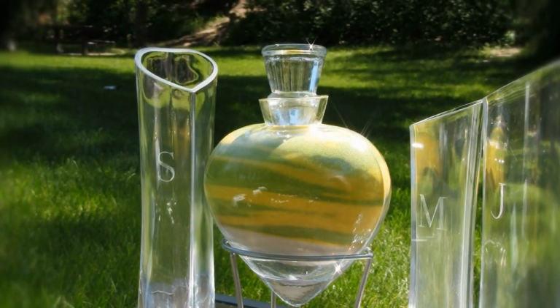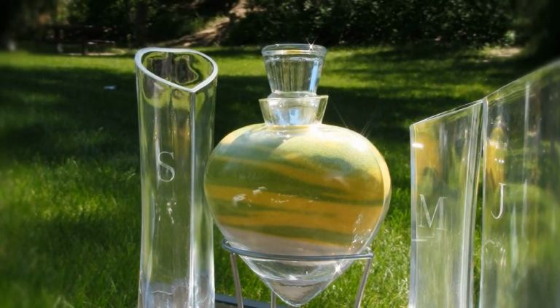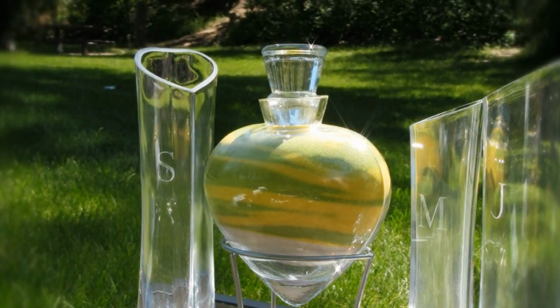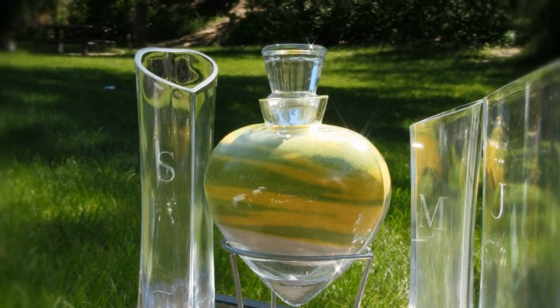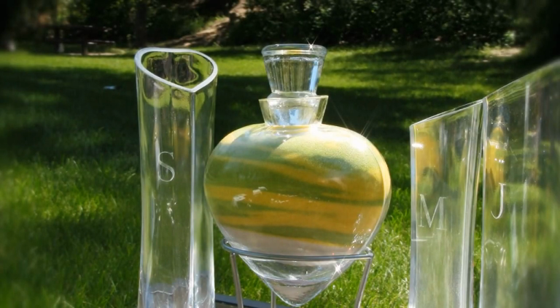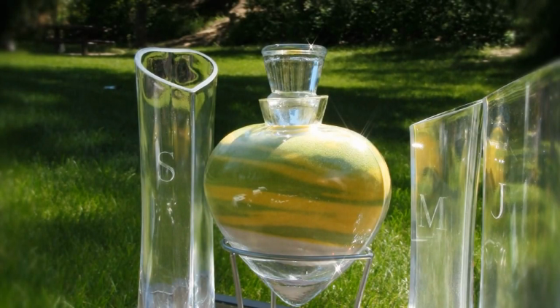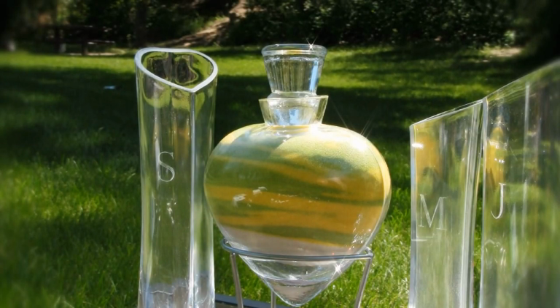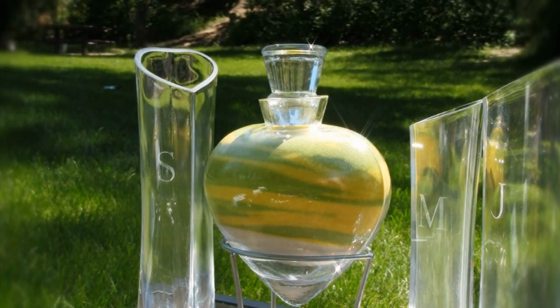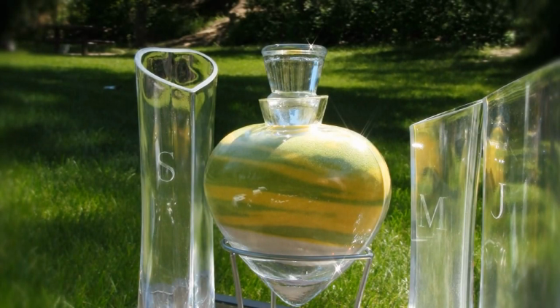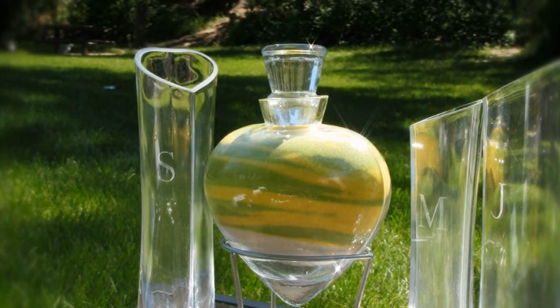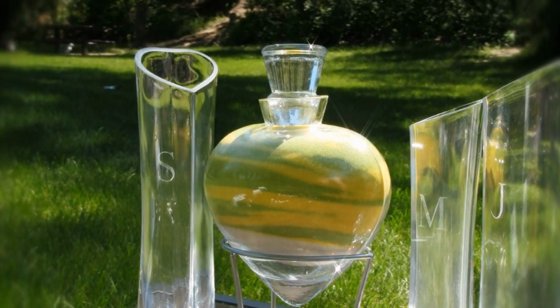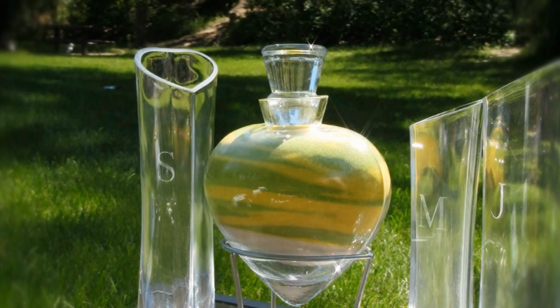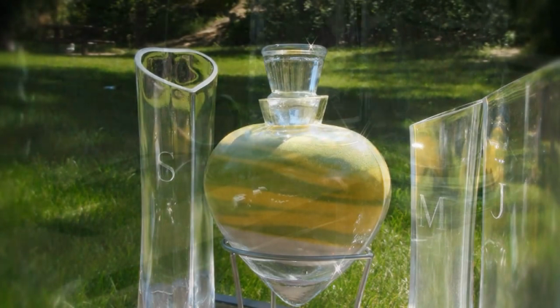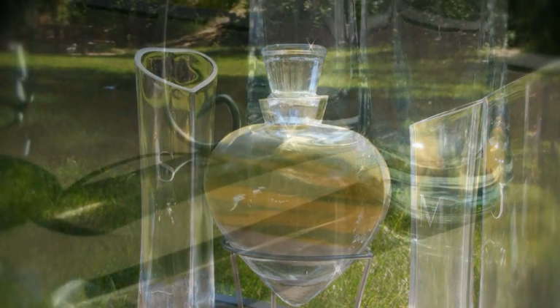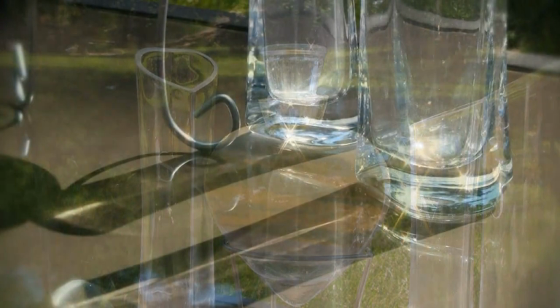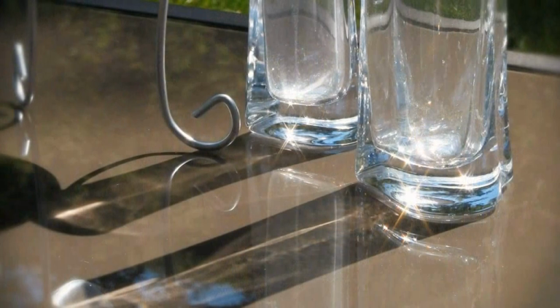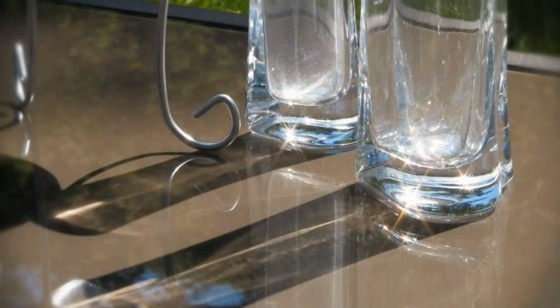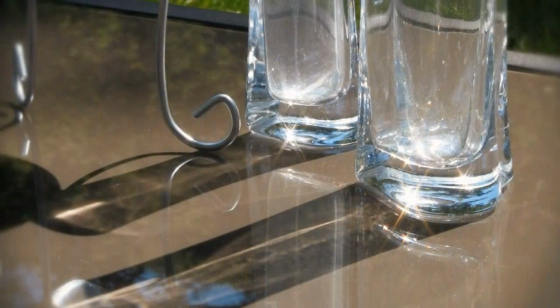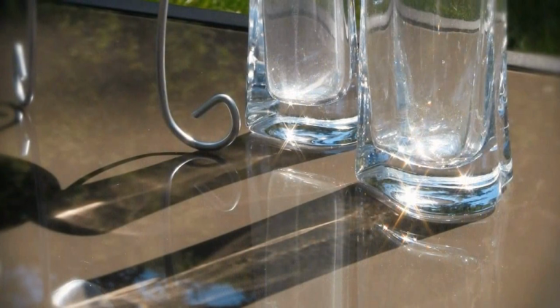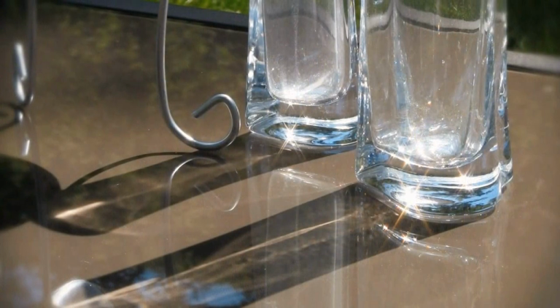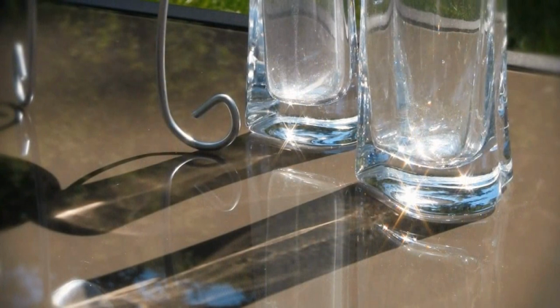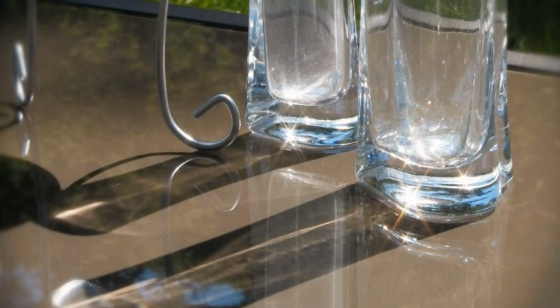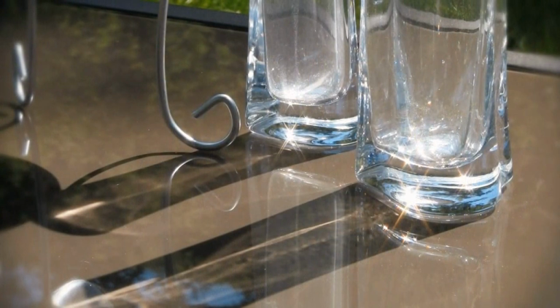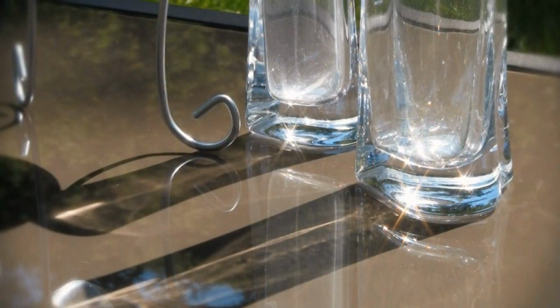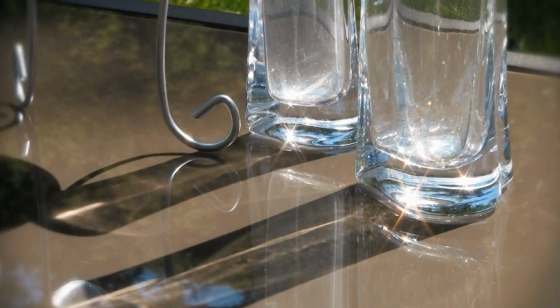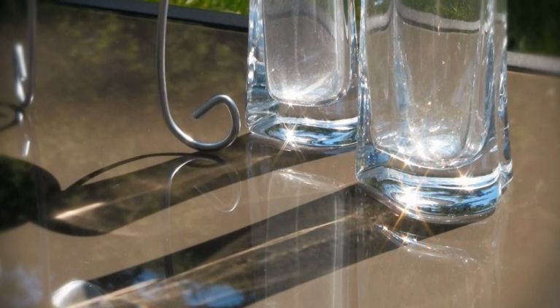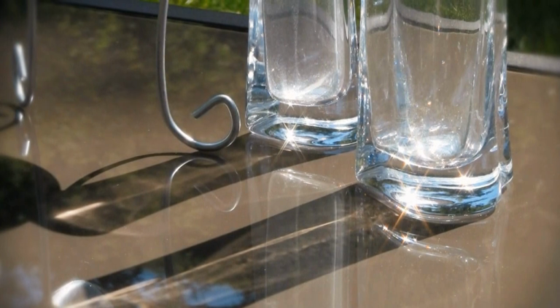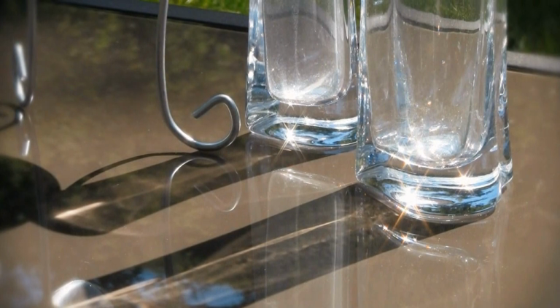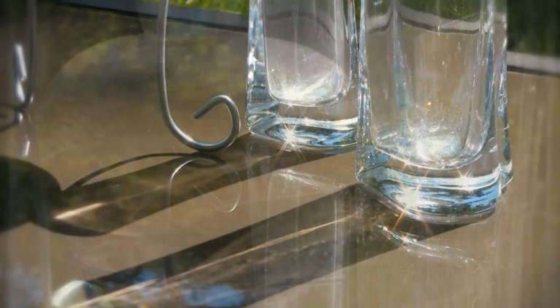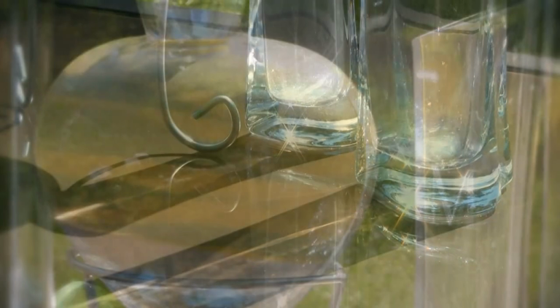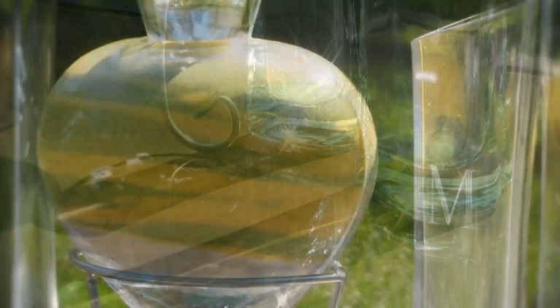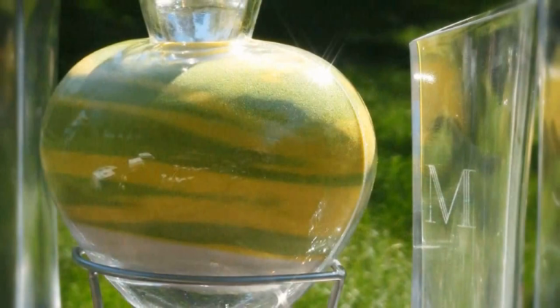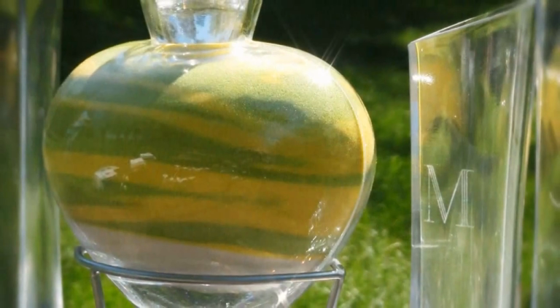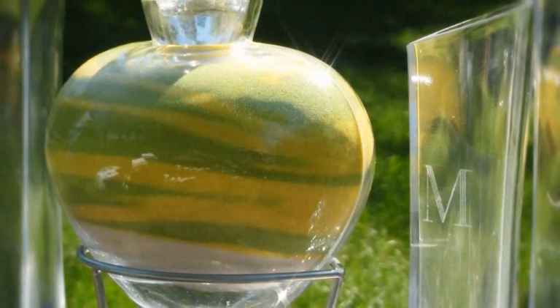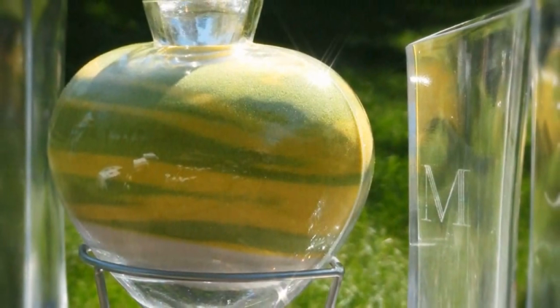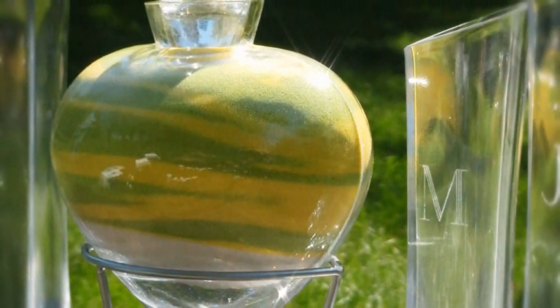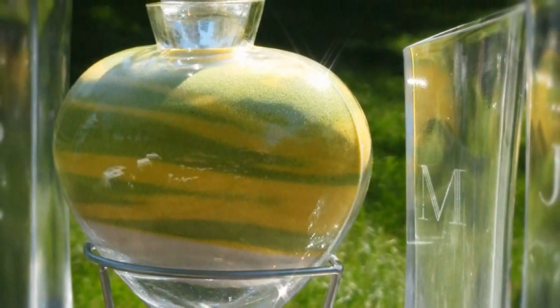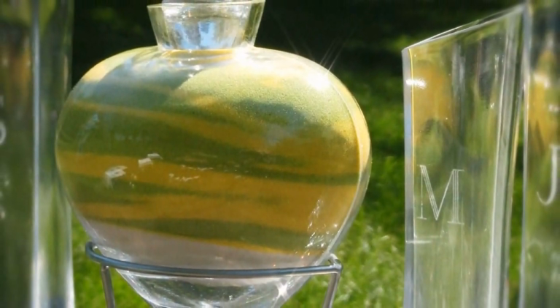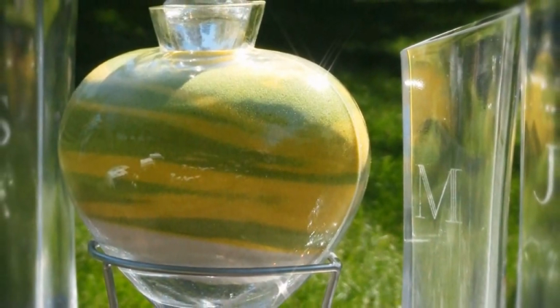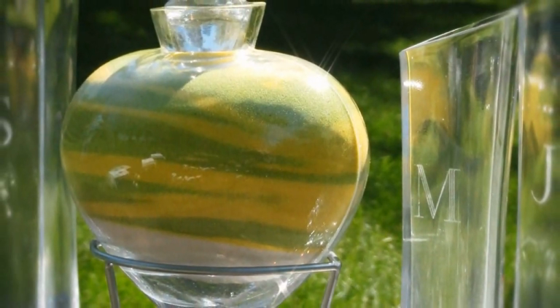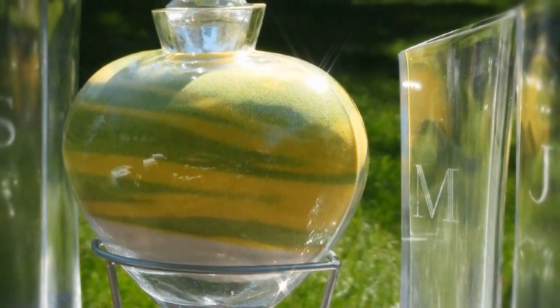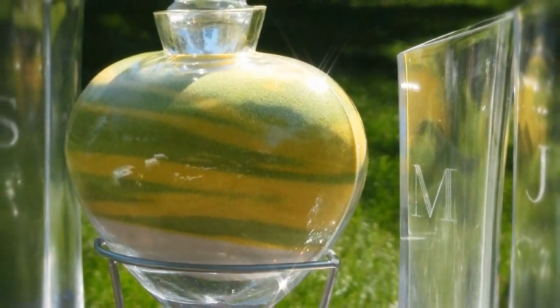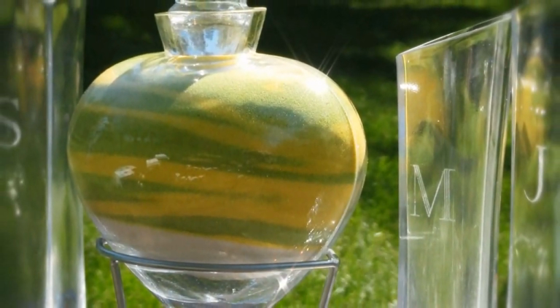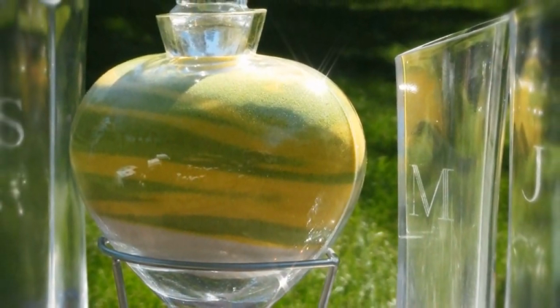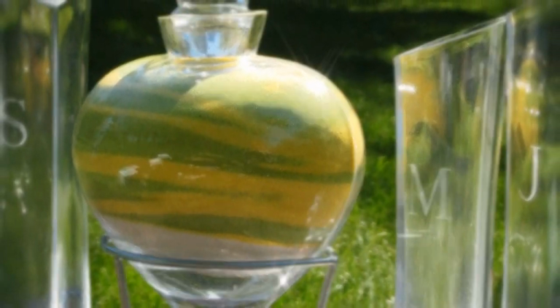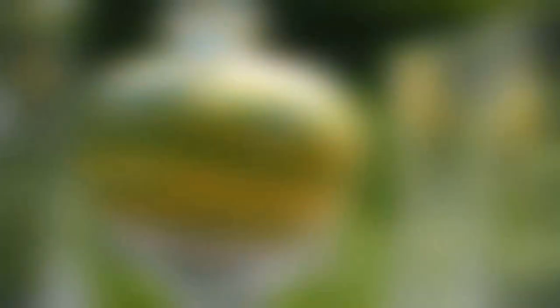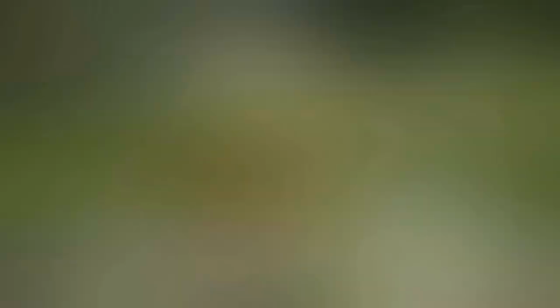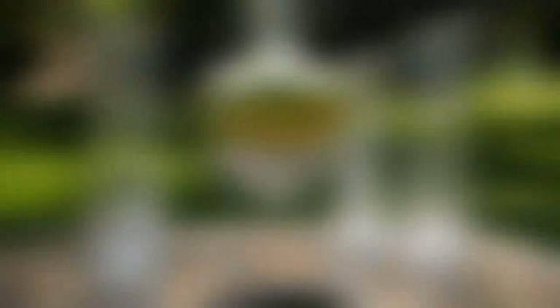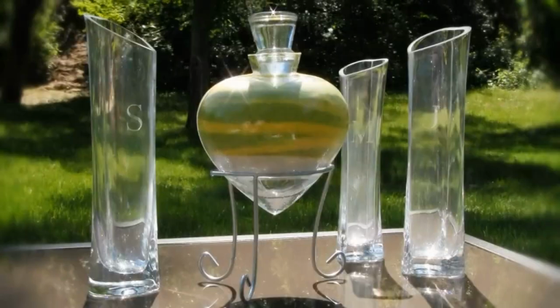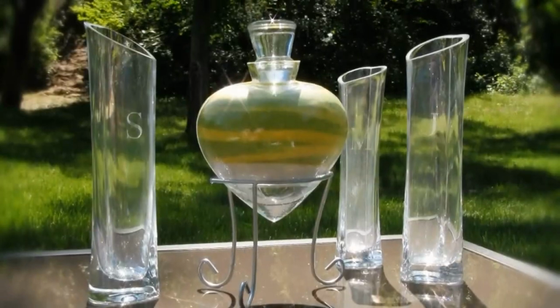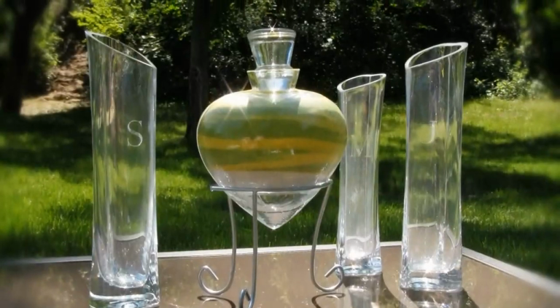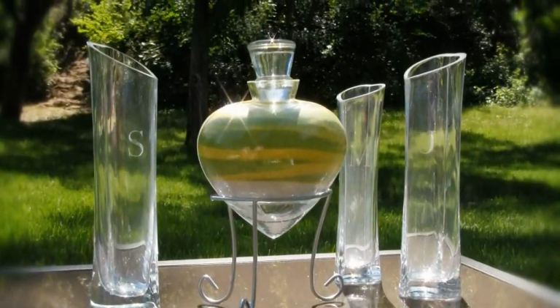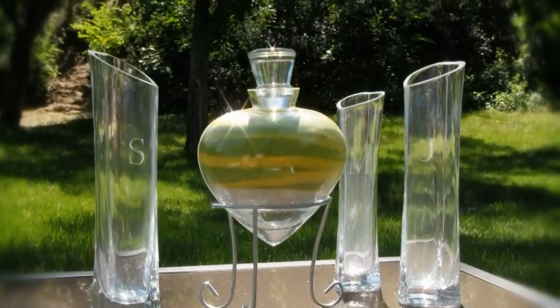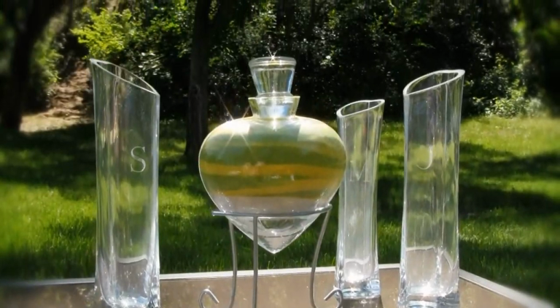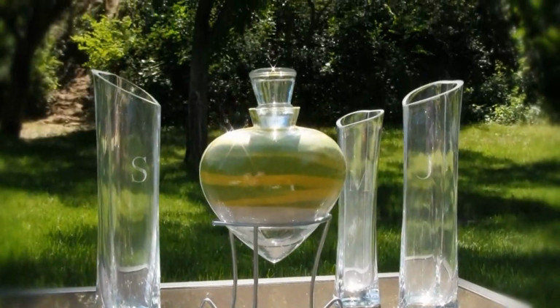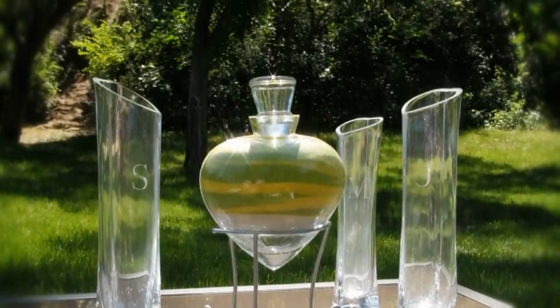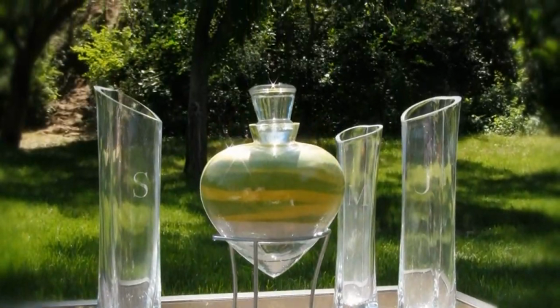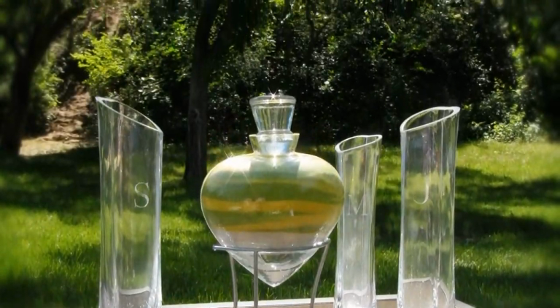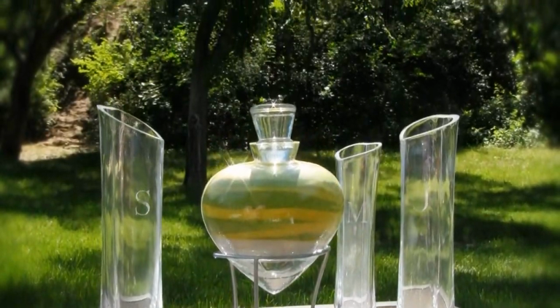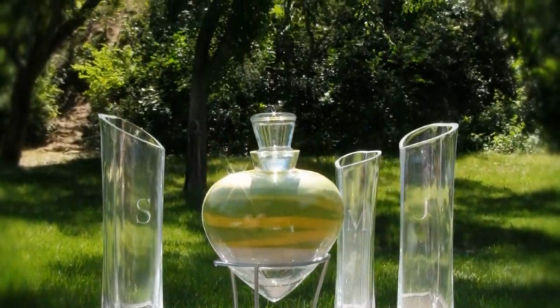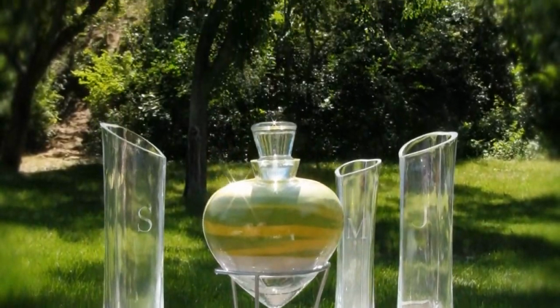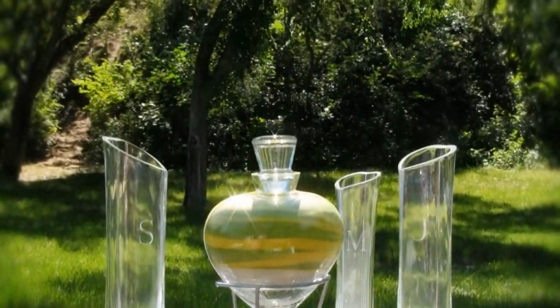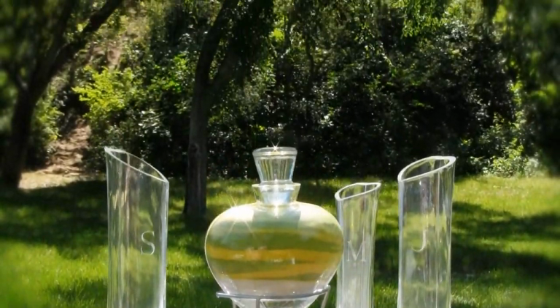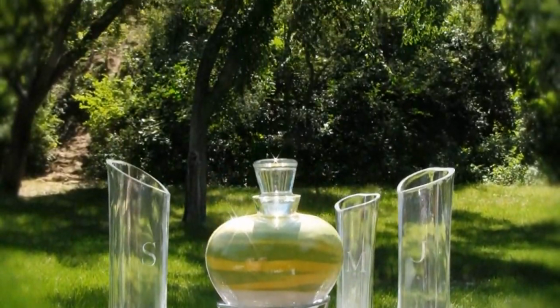Following the wedding, the three outside vases can be used to display fresh flowers, while the central bottle will remain a cherished keepsake of your wedding.